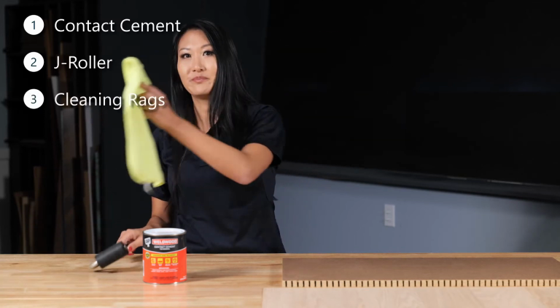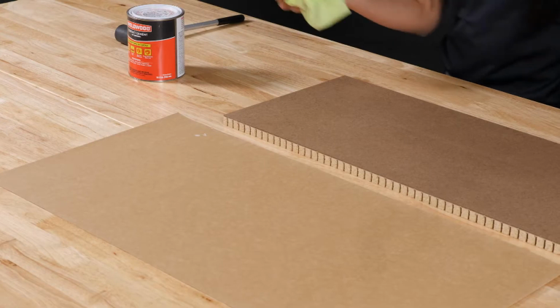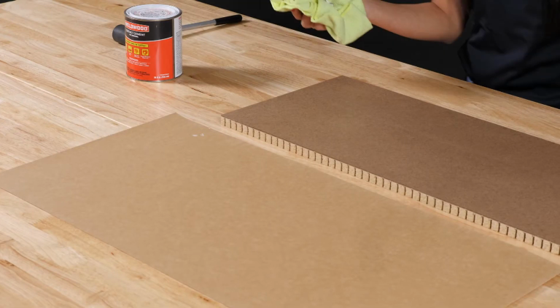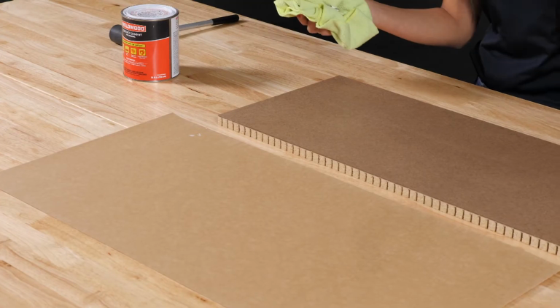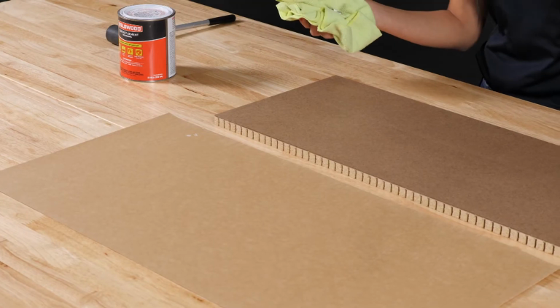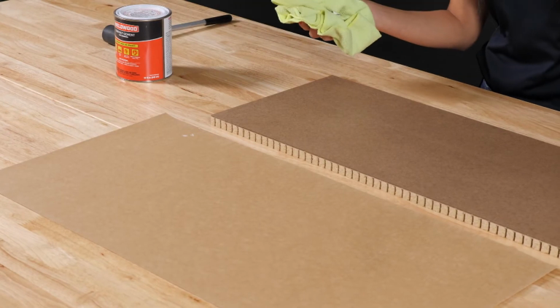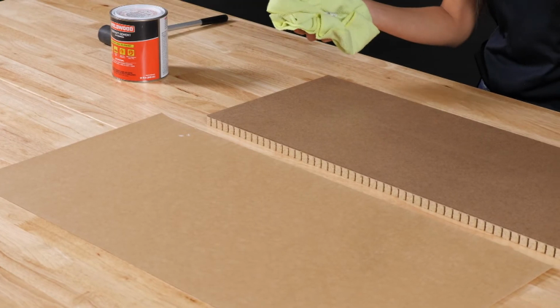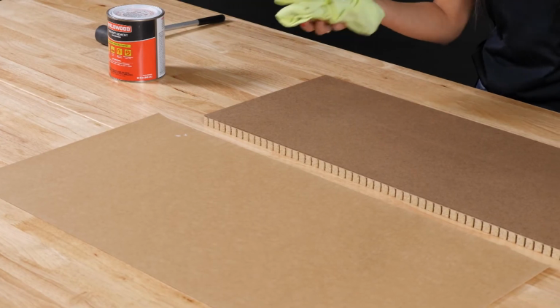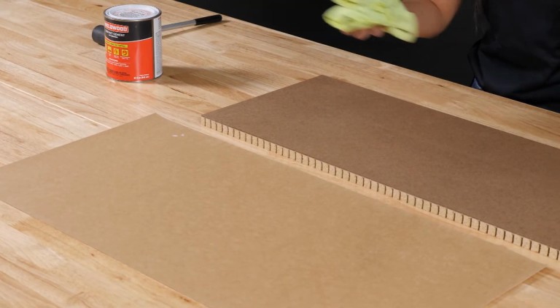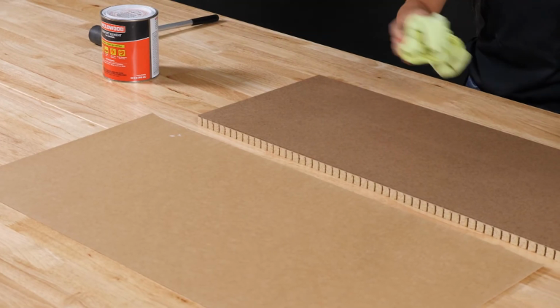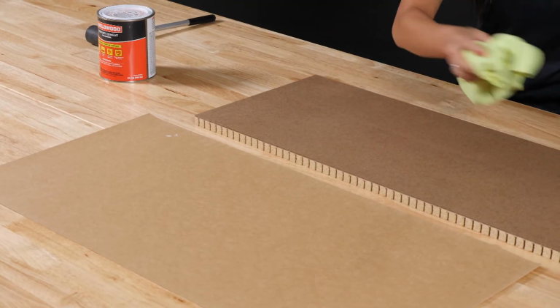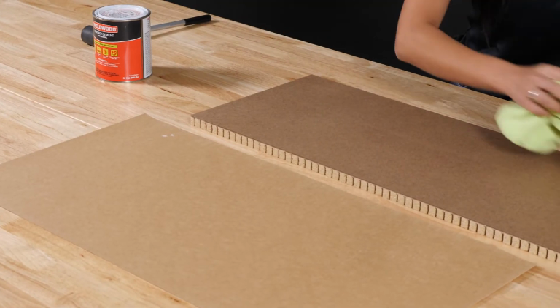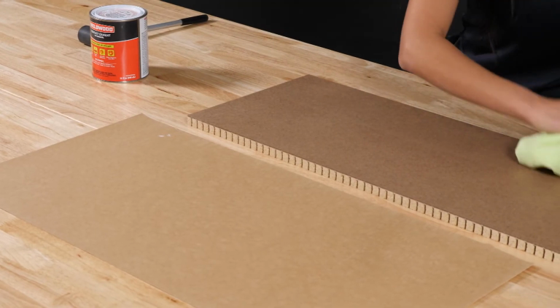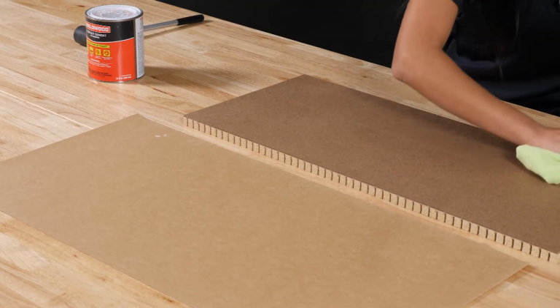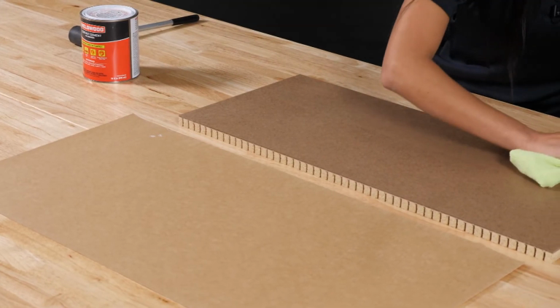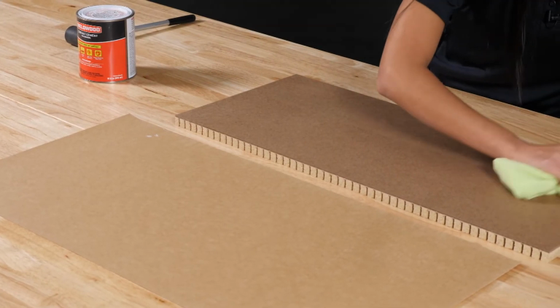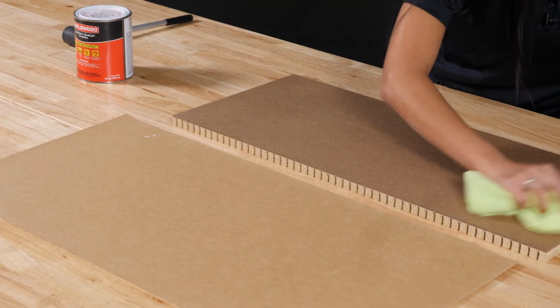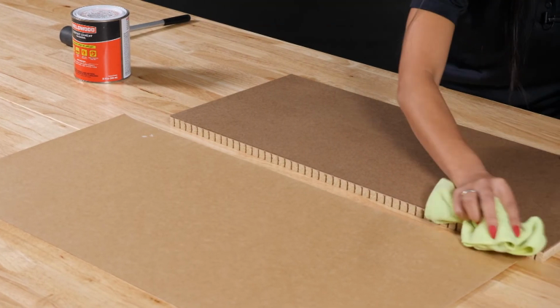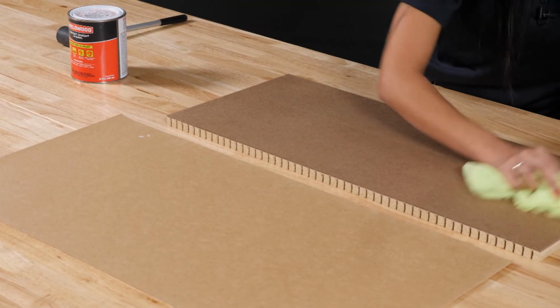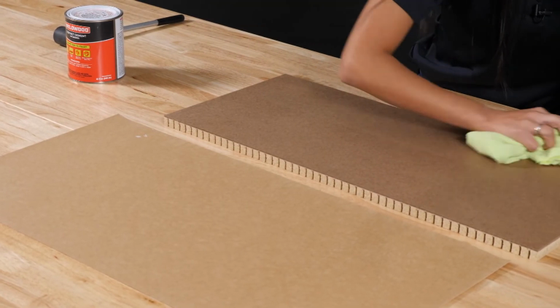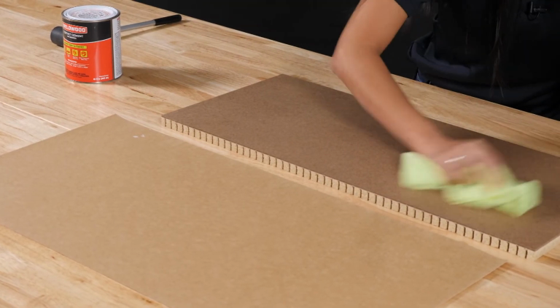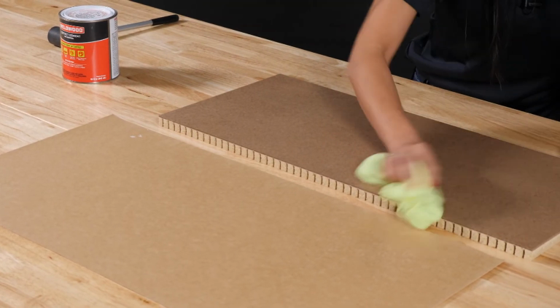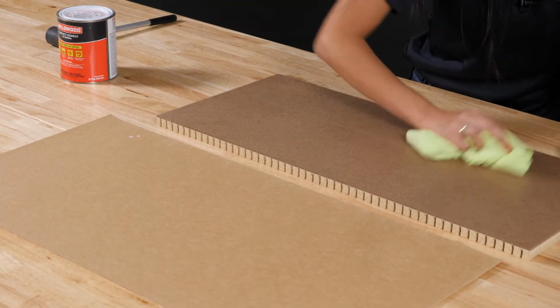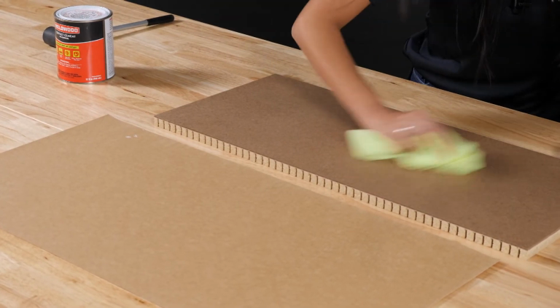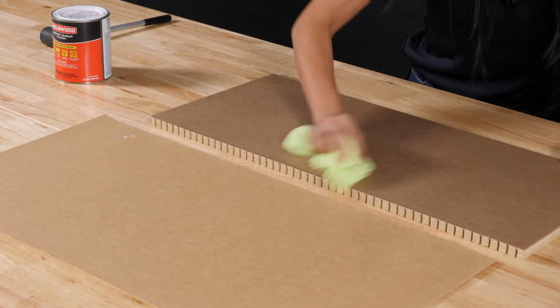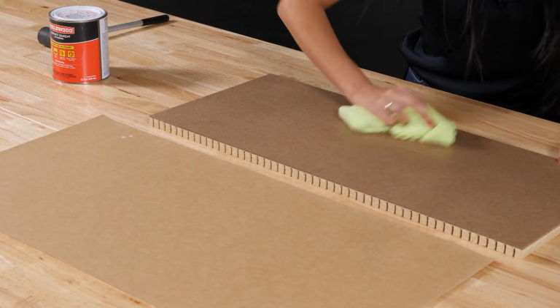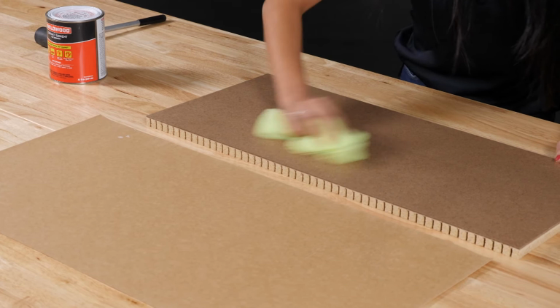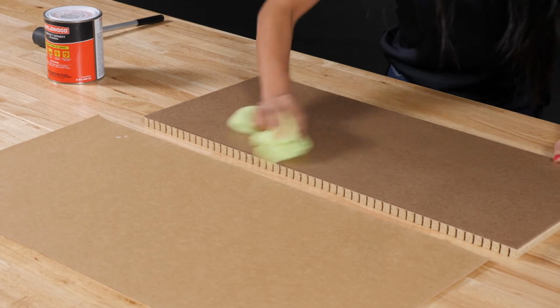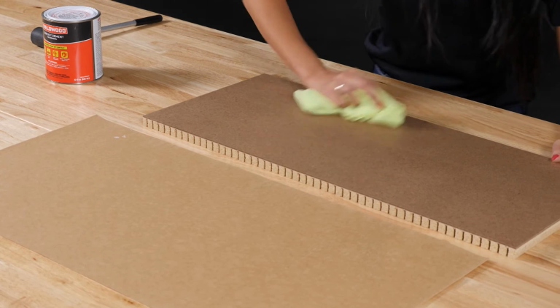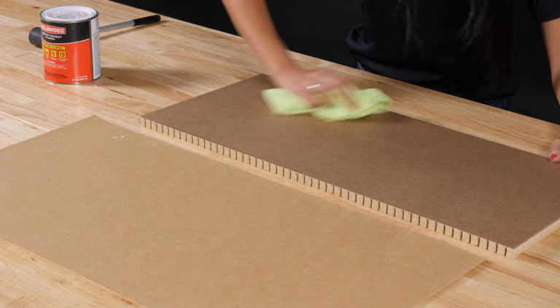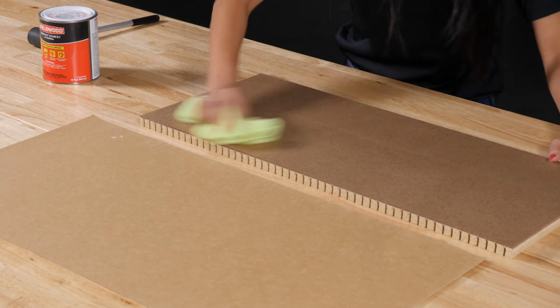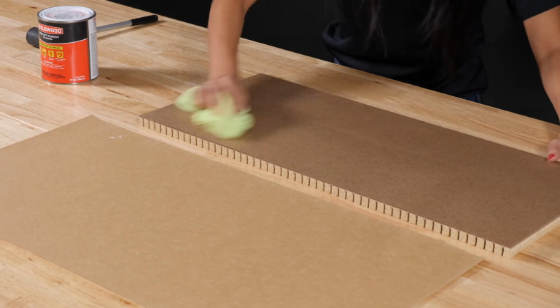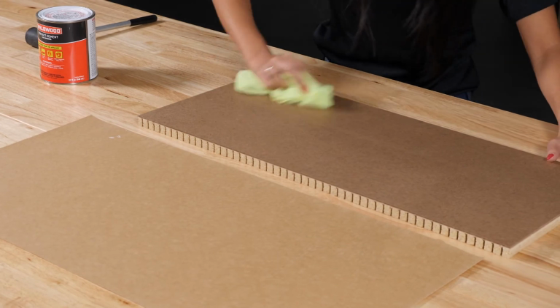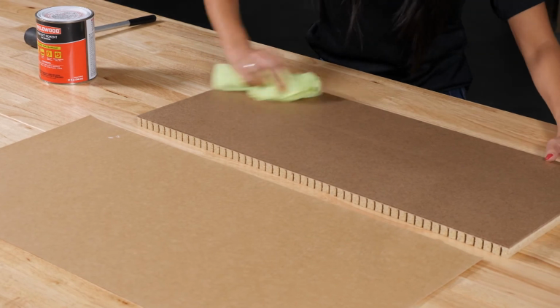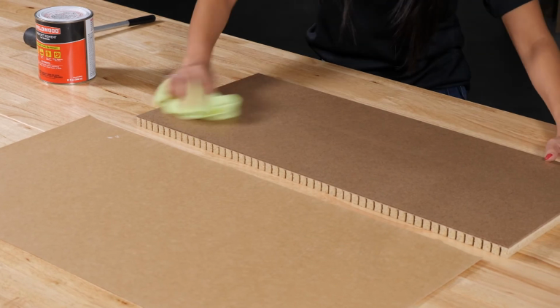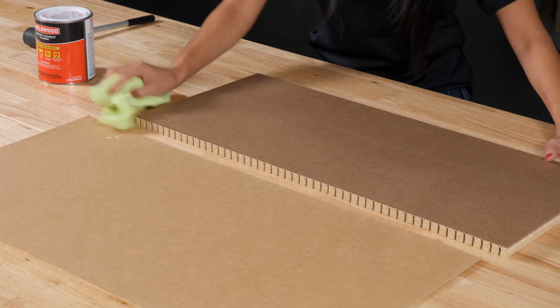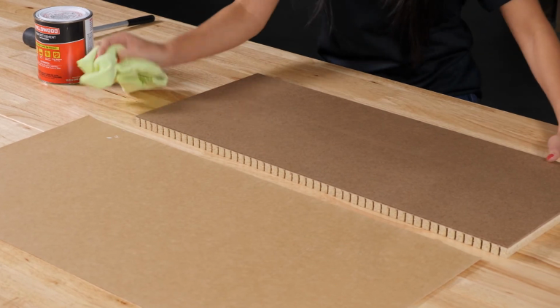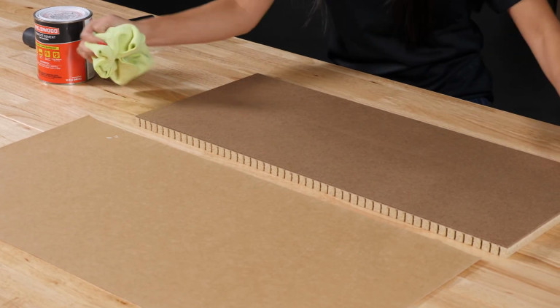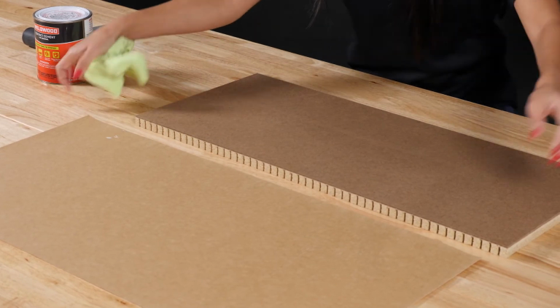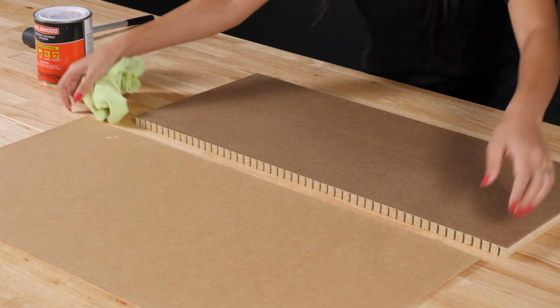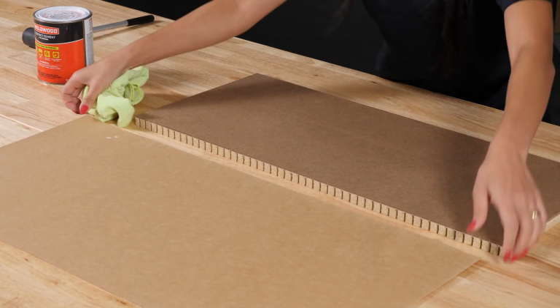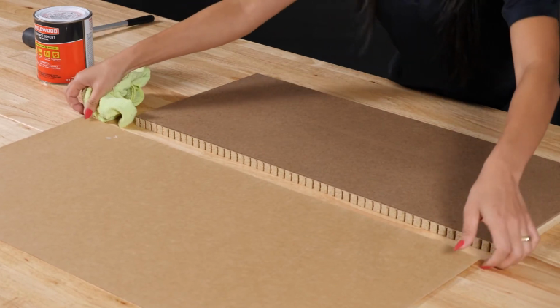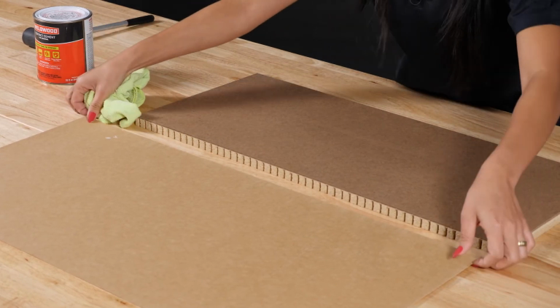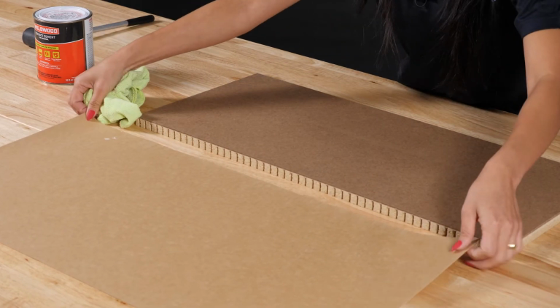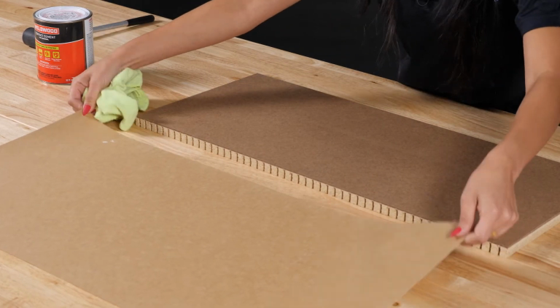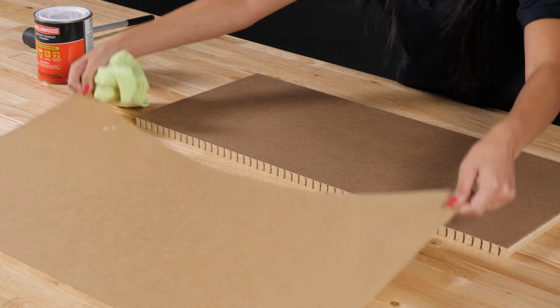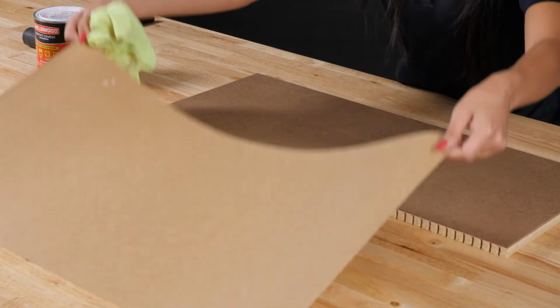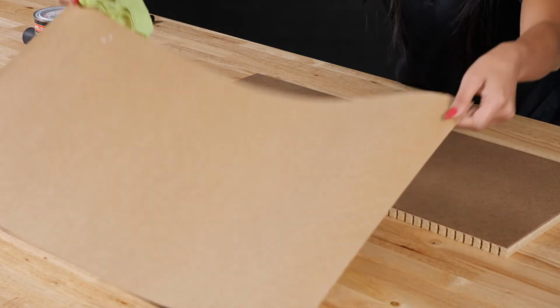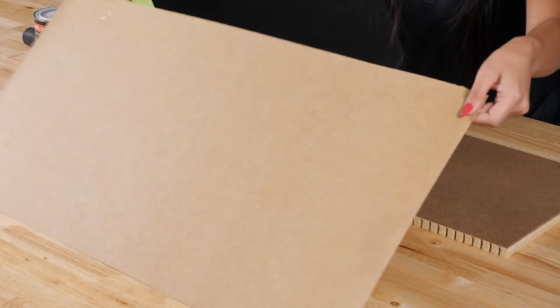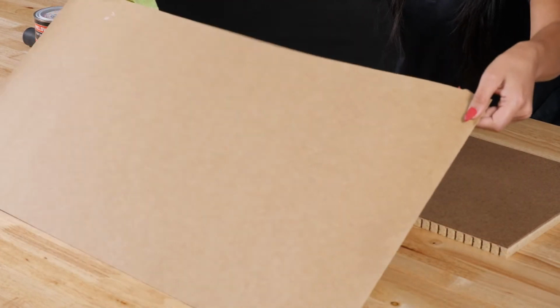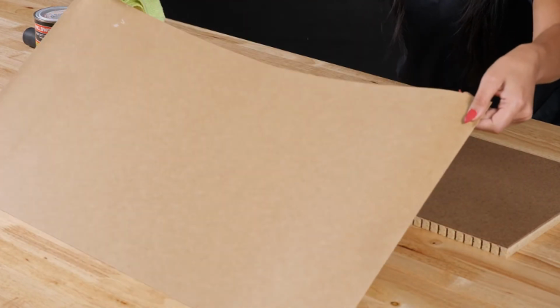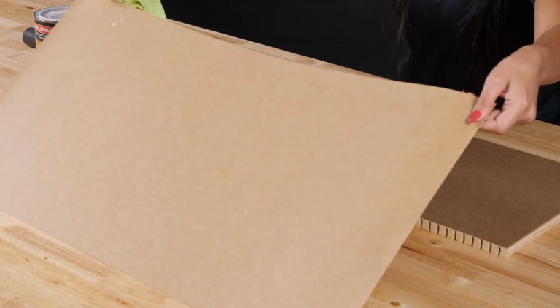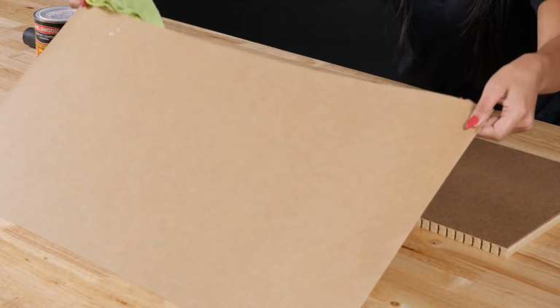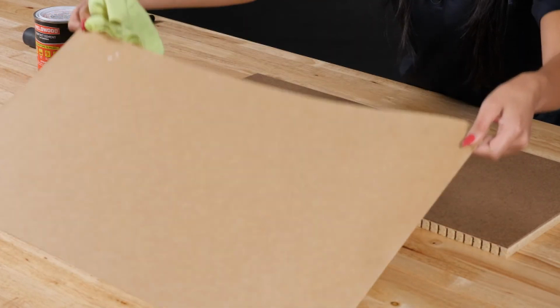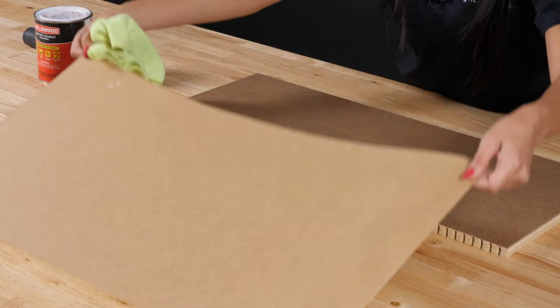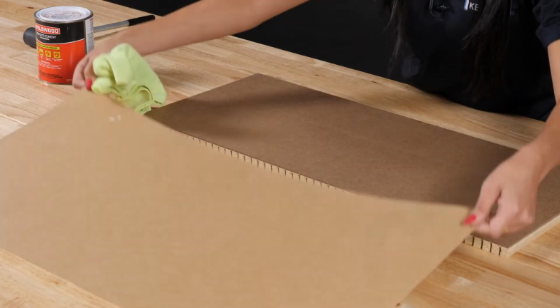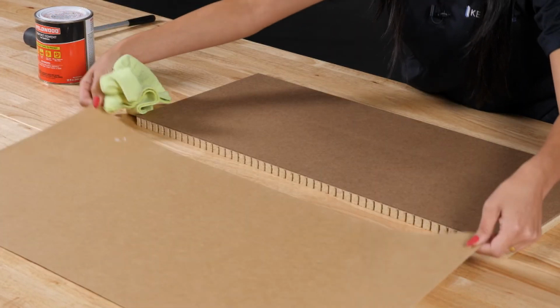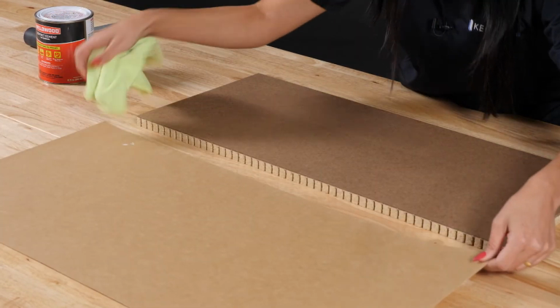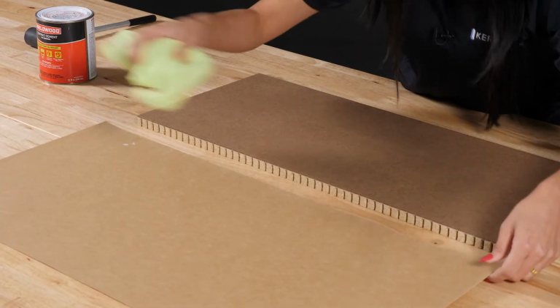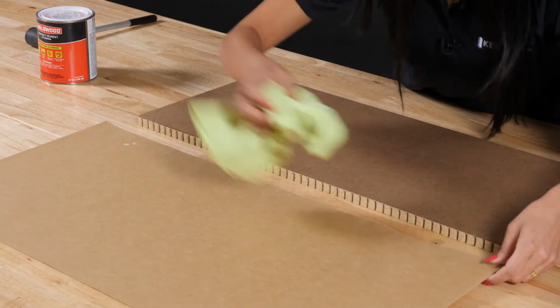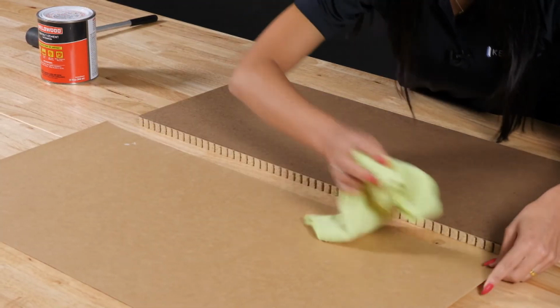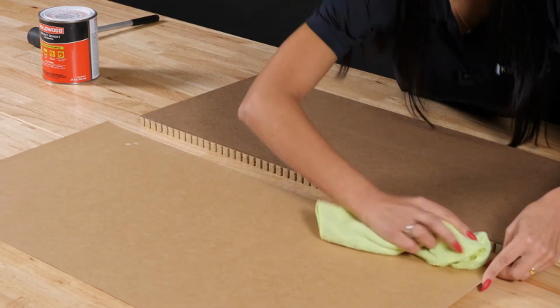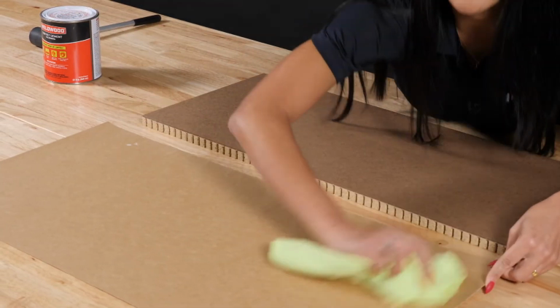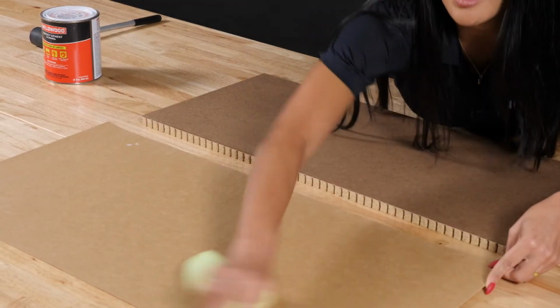Let's start with cleaning the panel surface and the veneer of any dirt or debris, and make sure you wipe the back of the veneer.